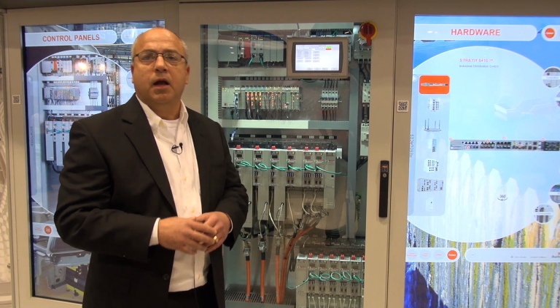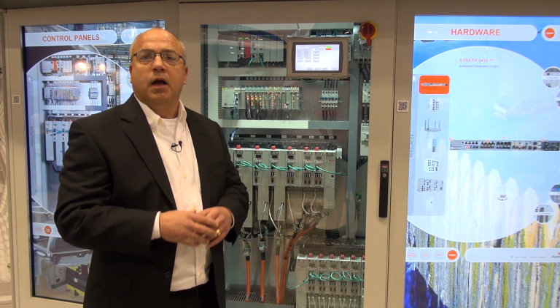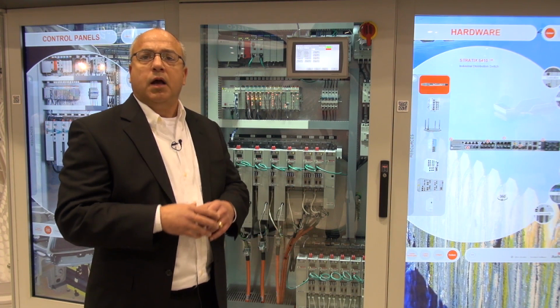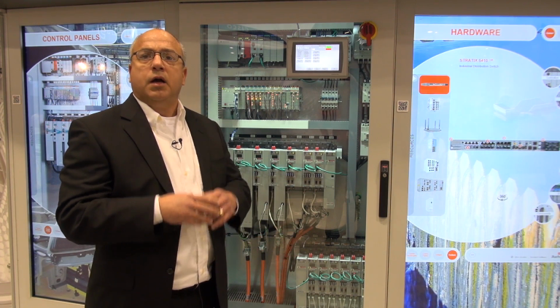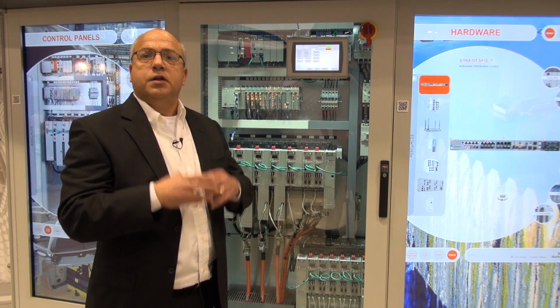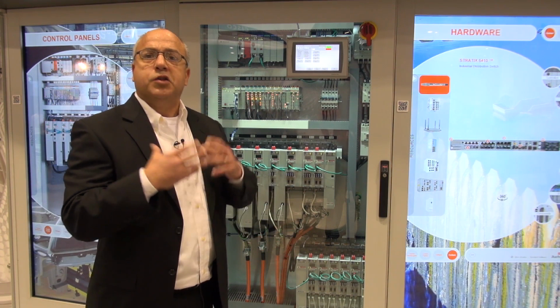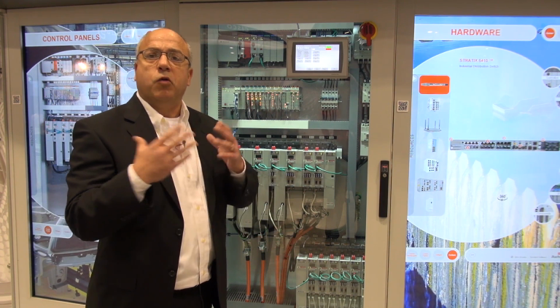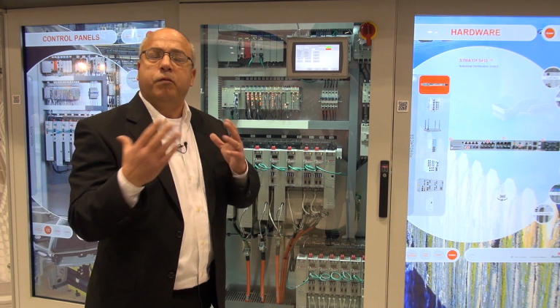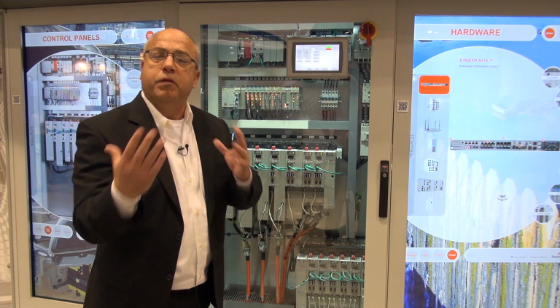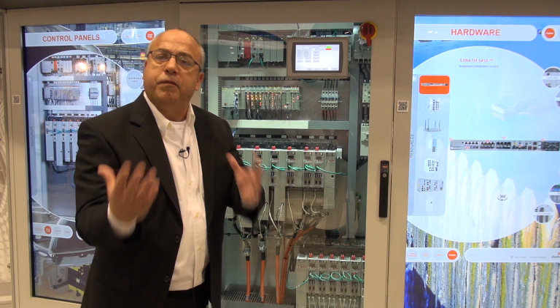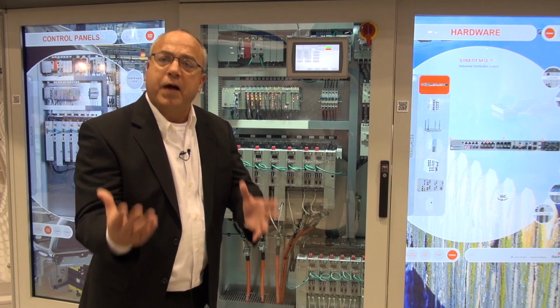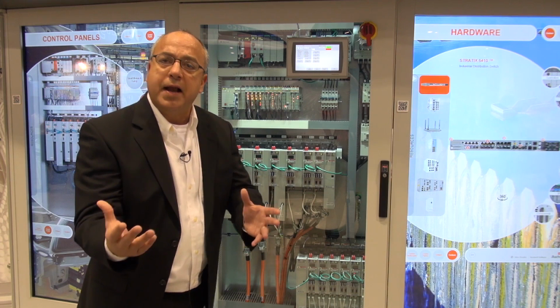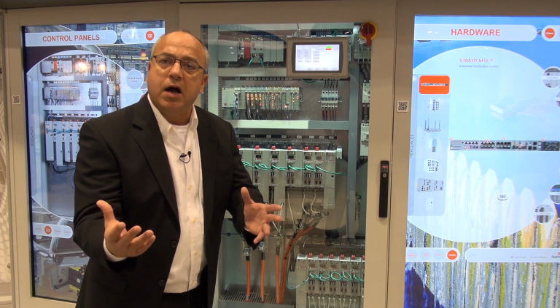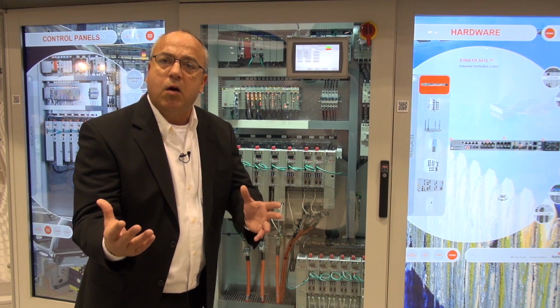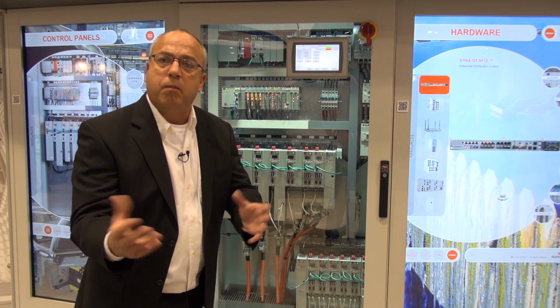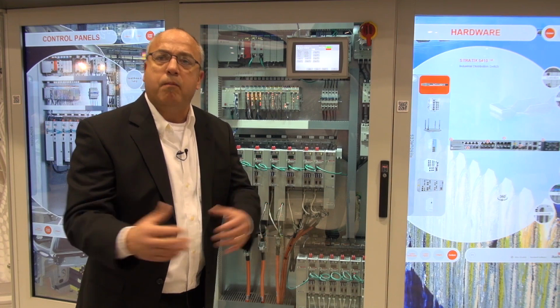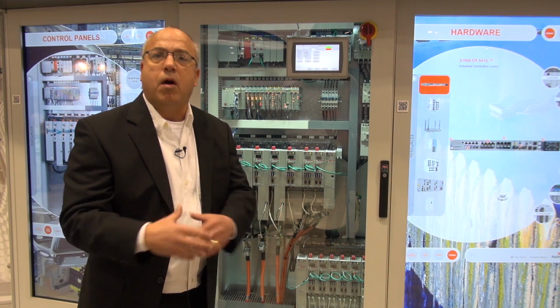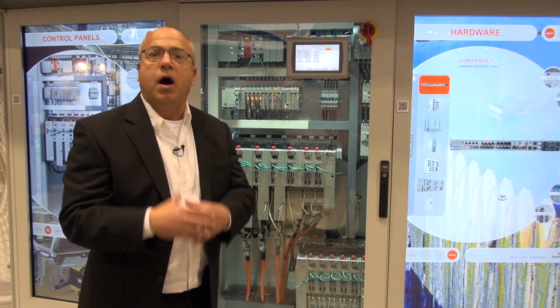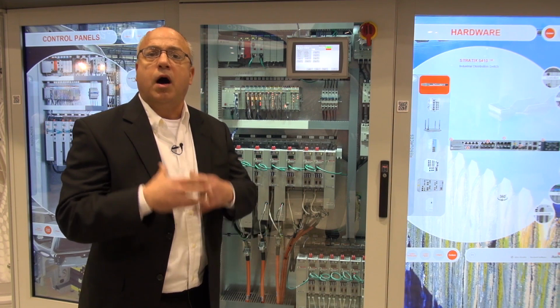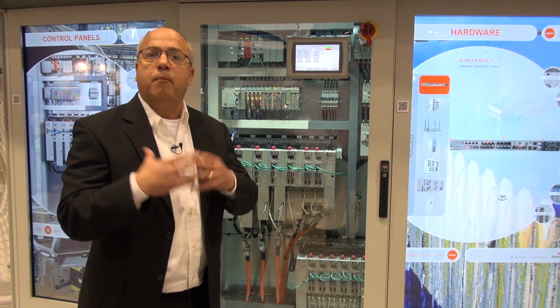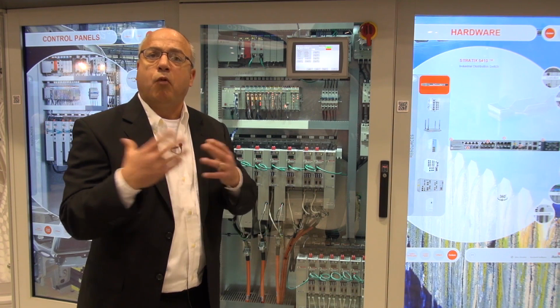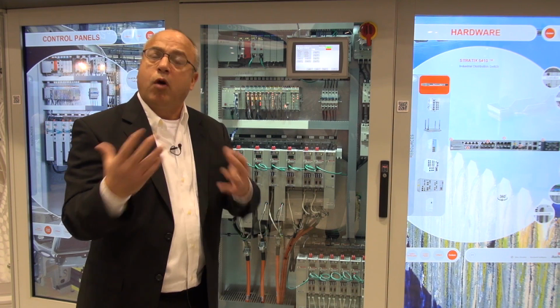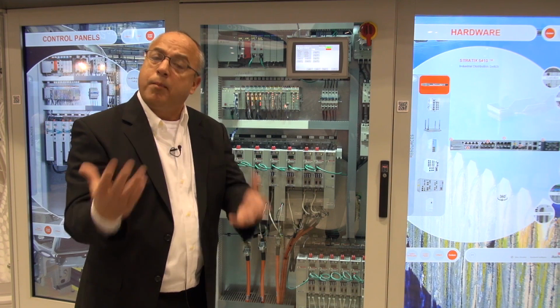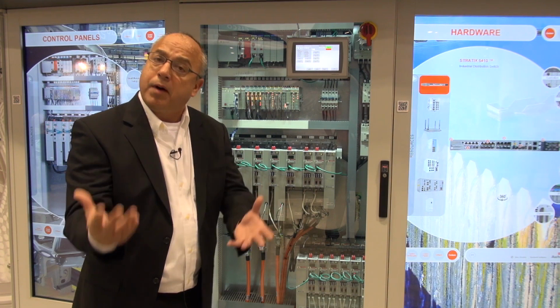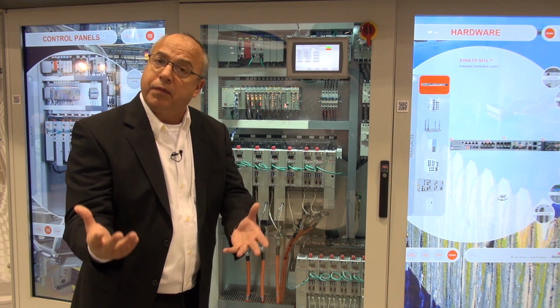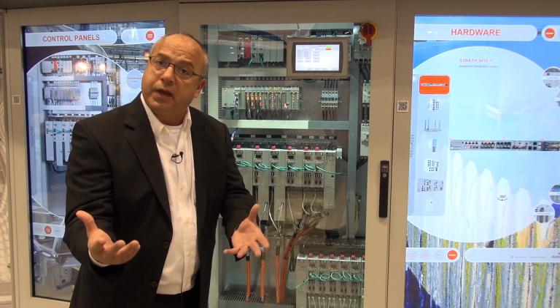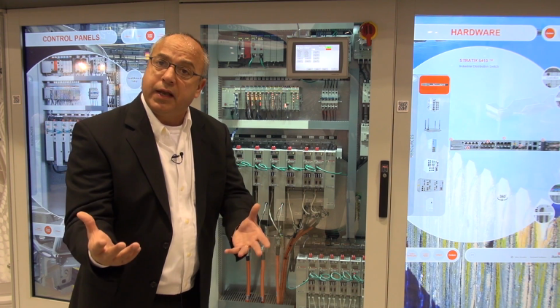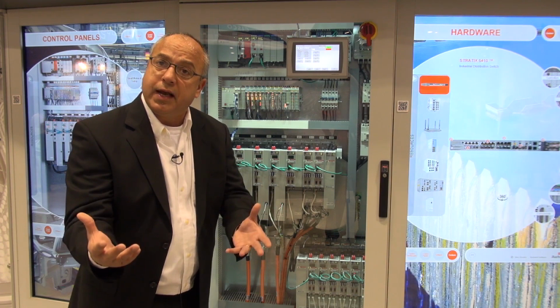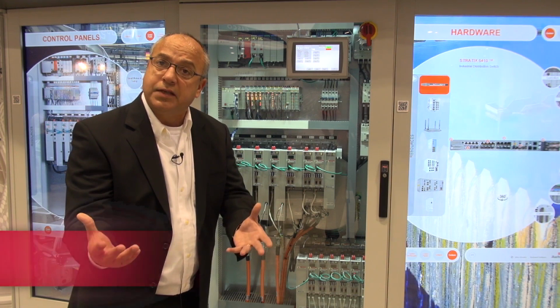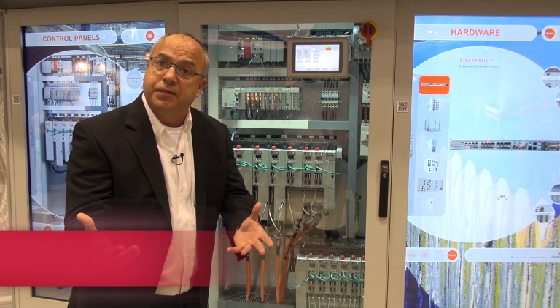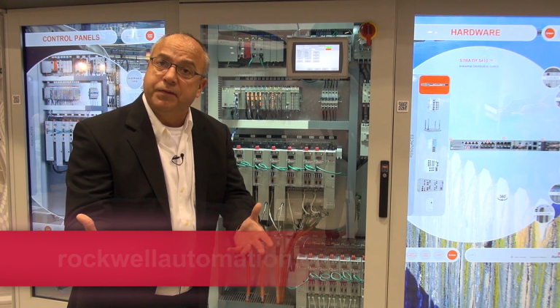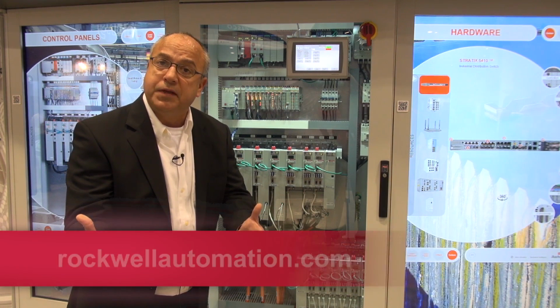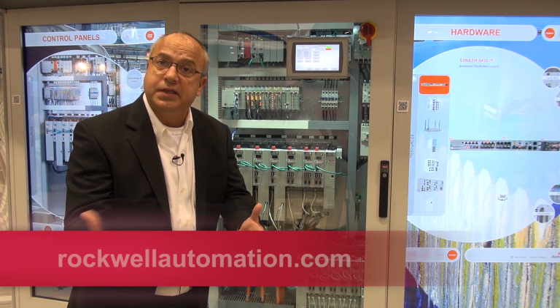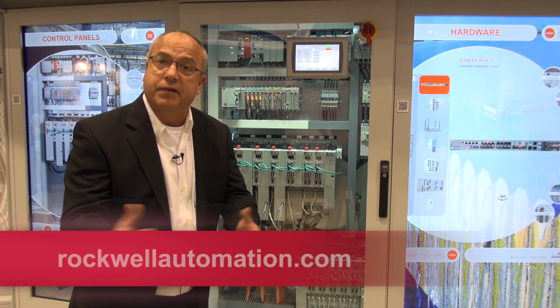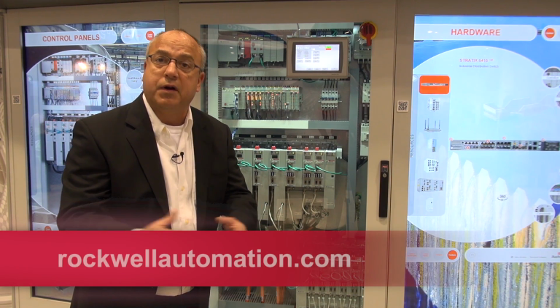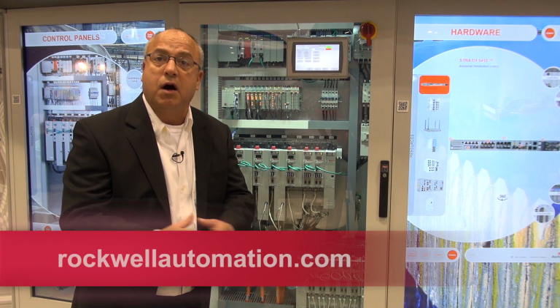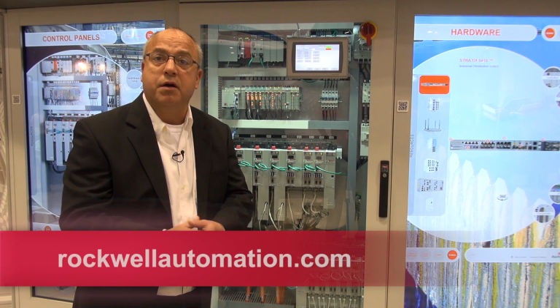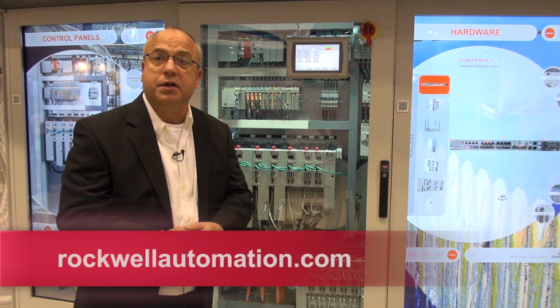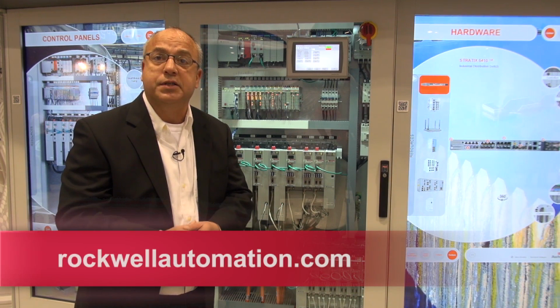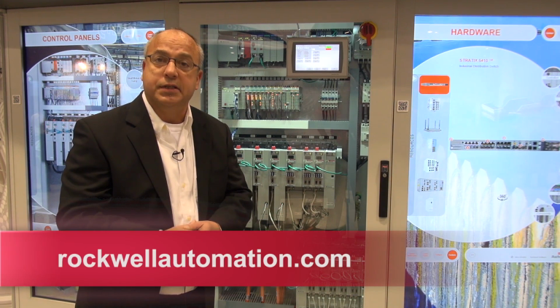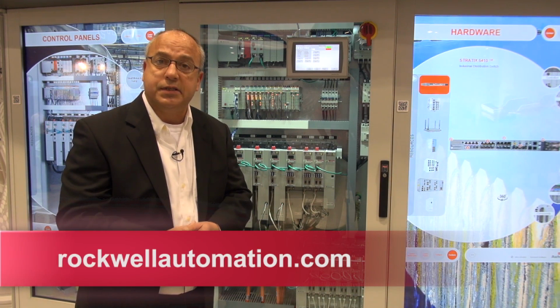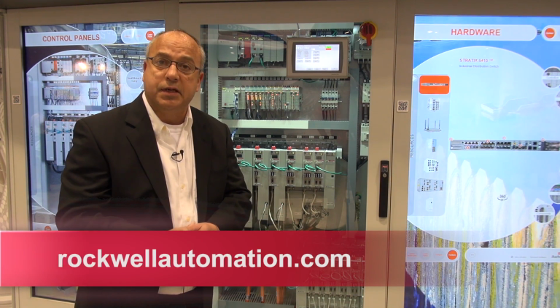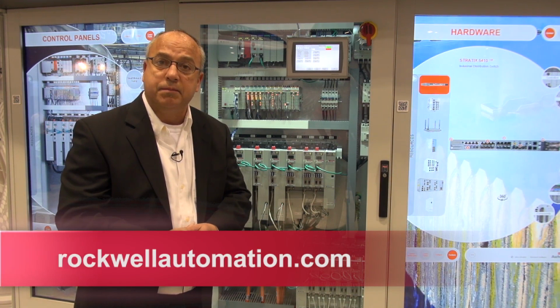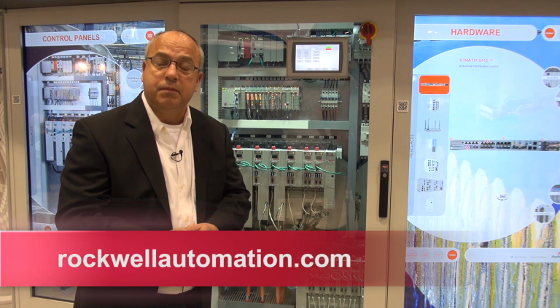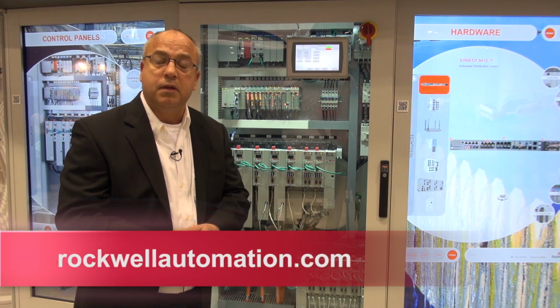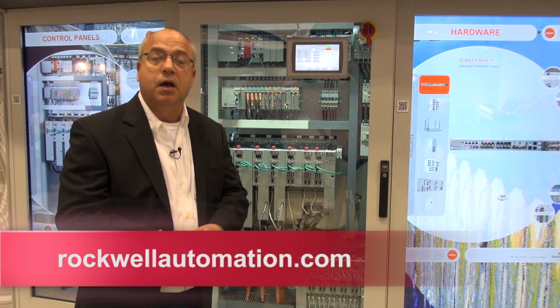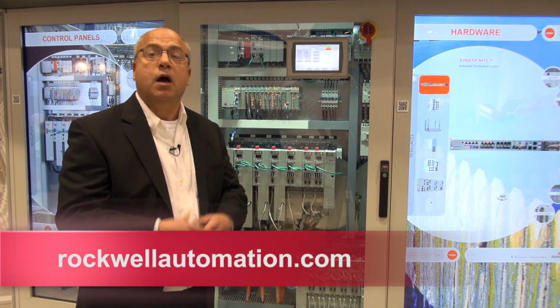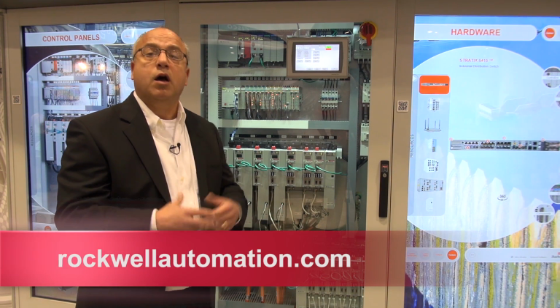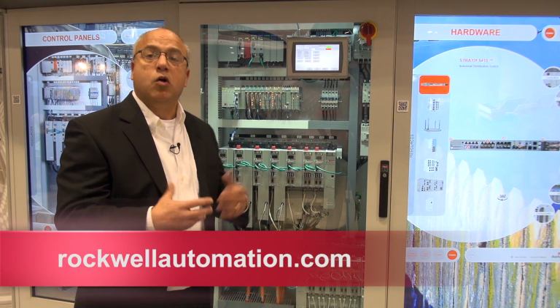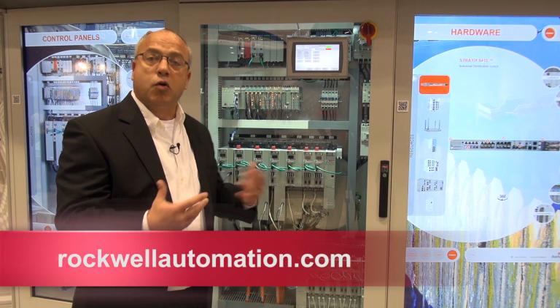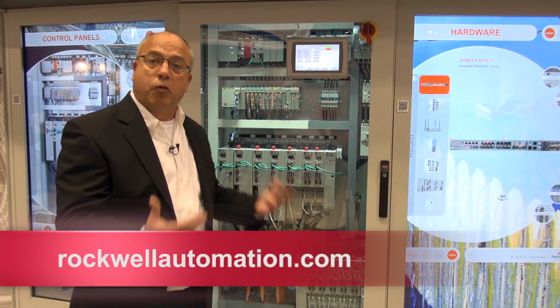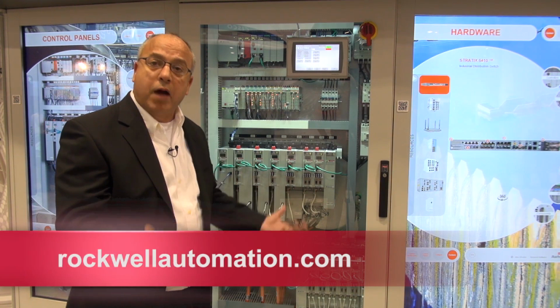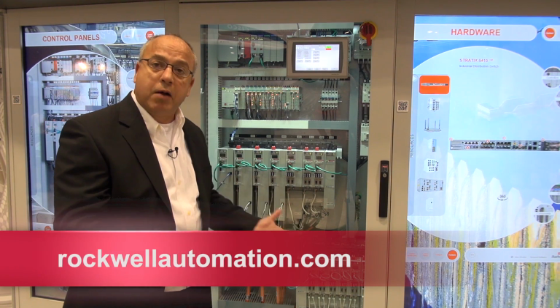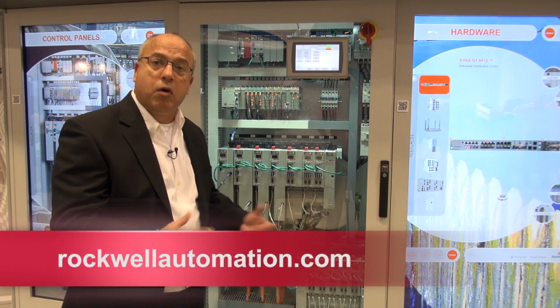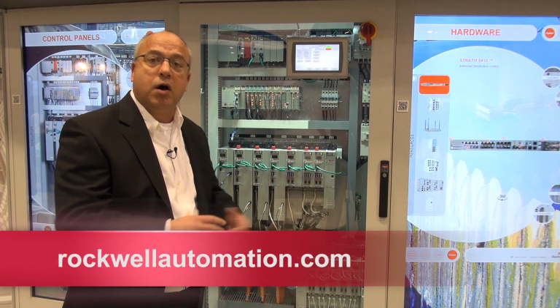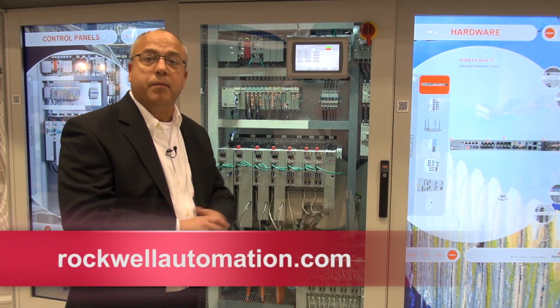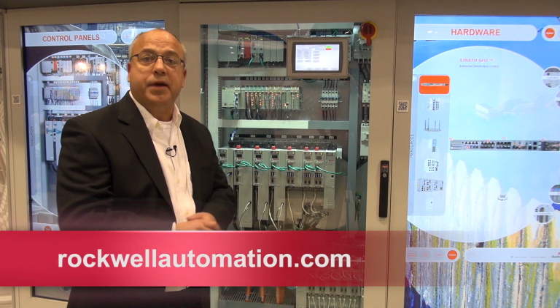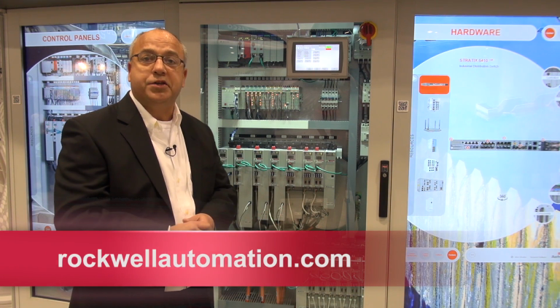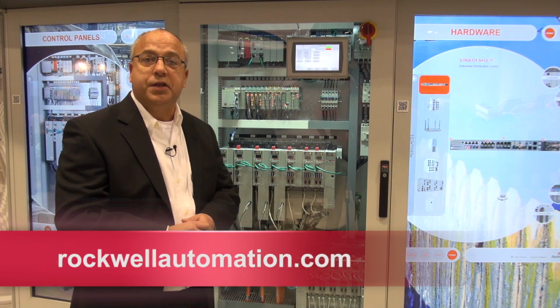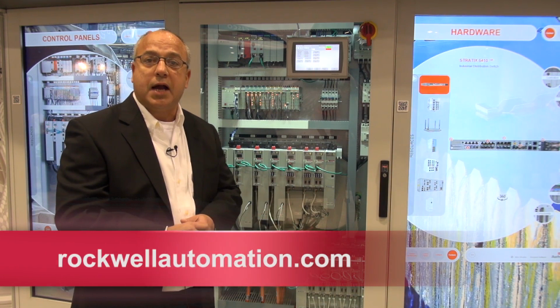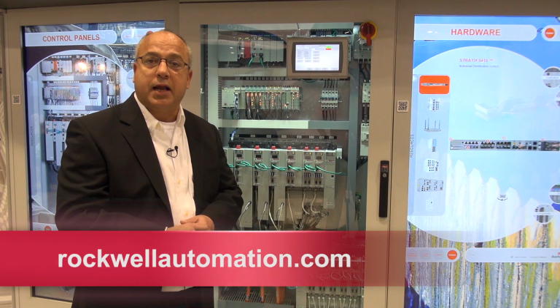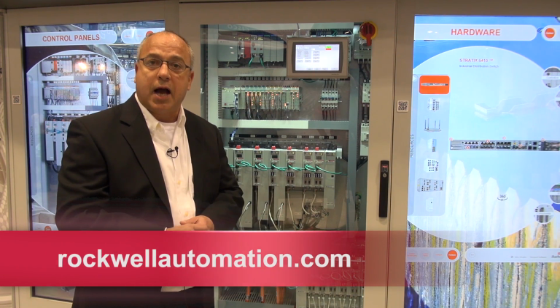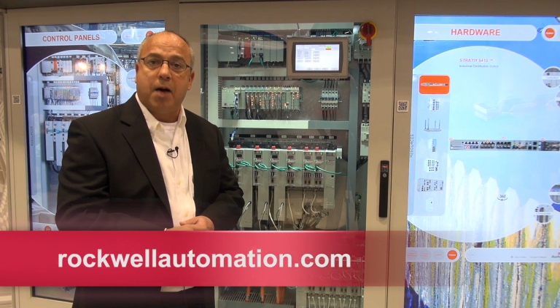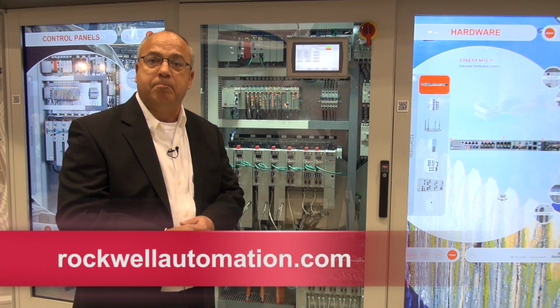To find out more about the KGNAS 5700 system, go to rockwallautomation.com.